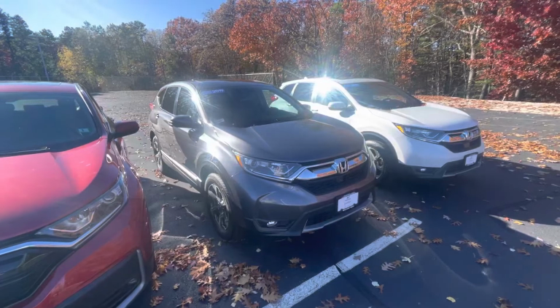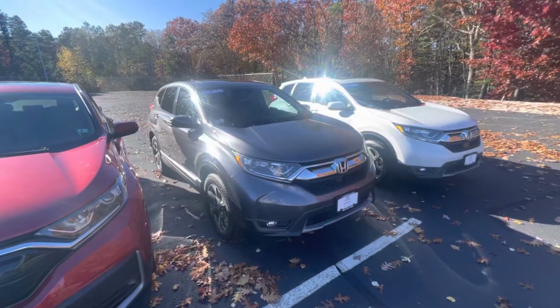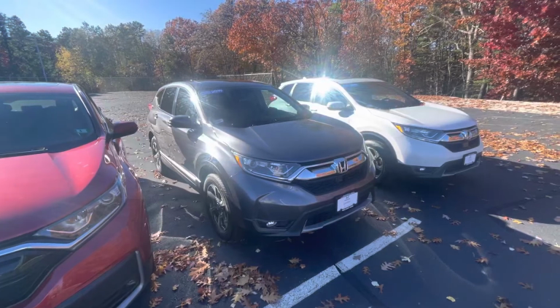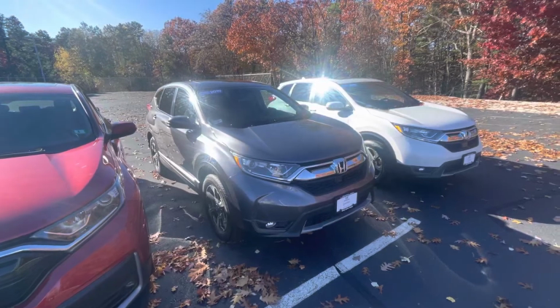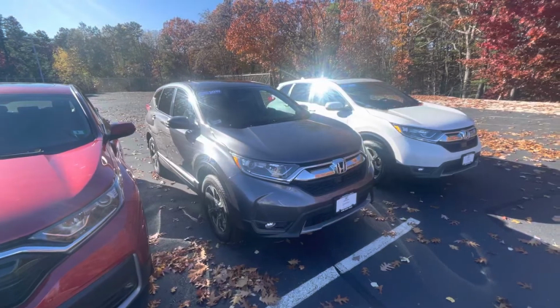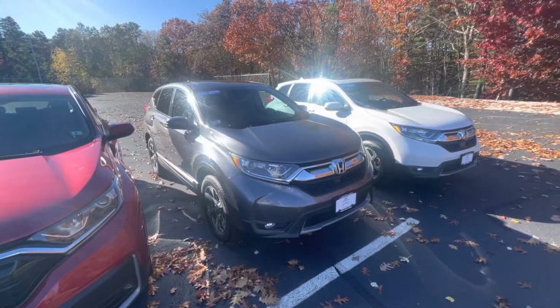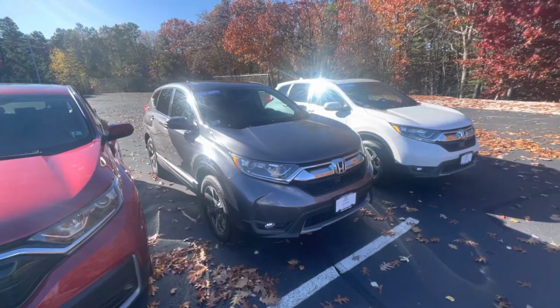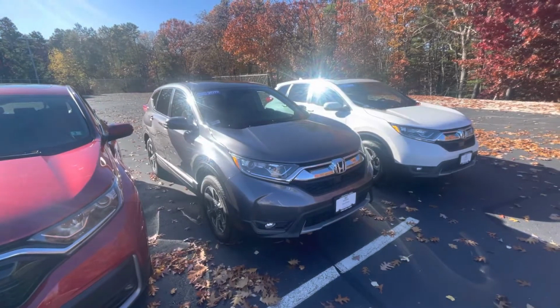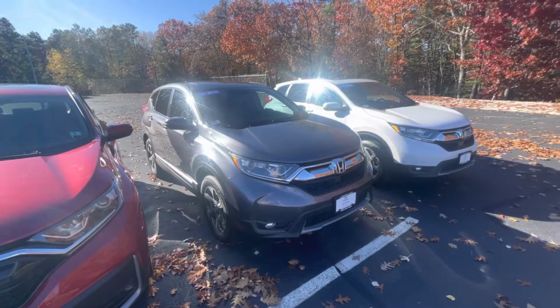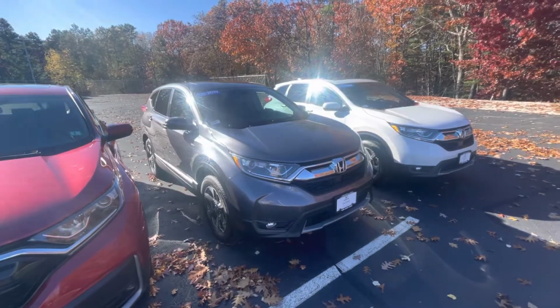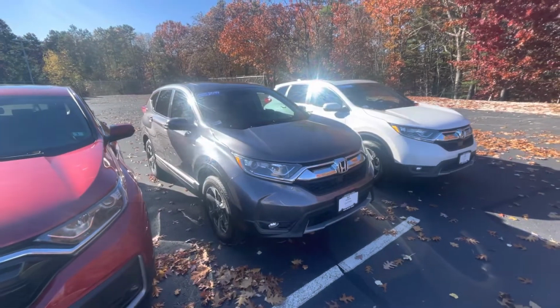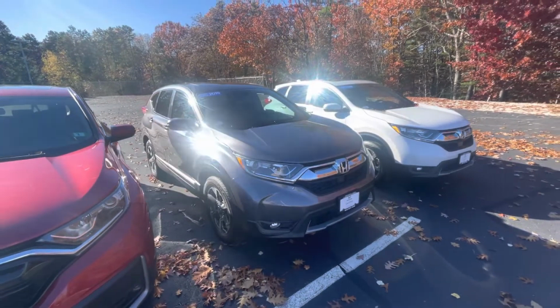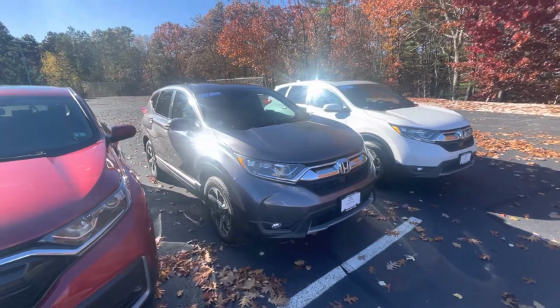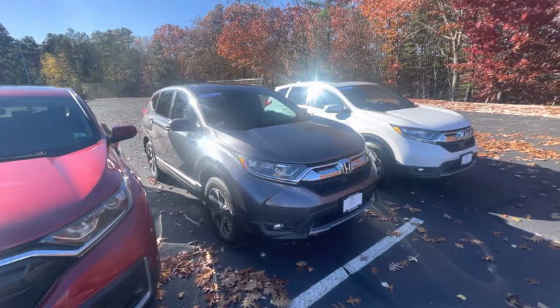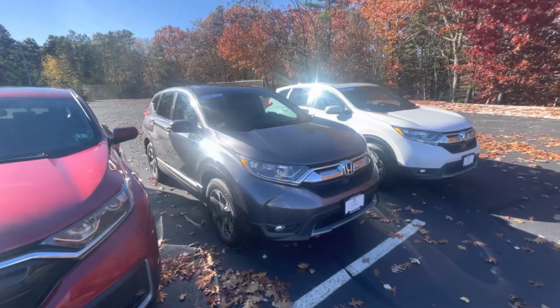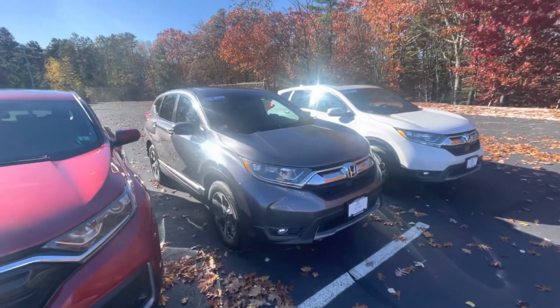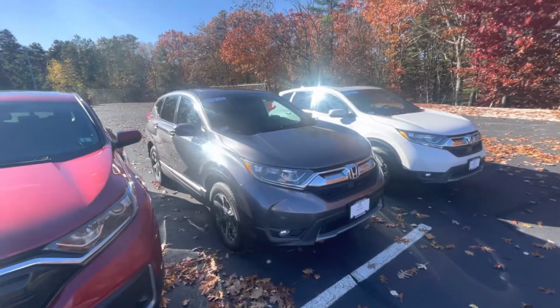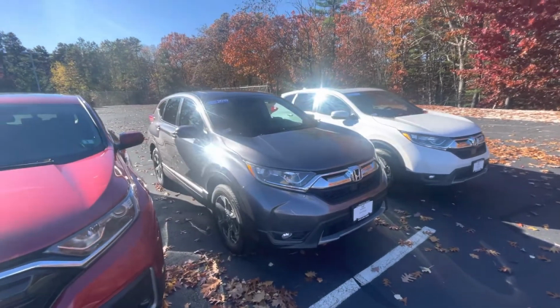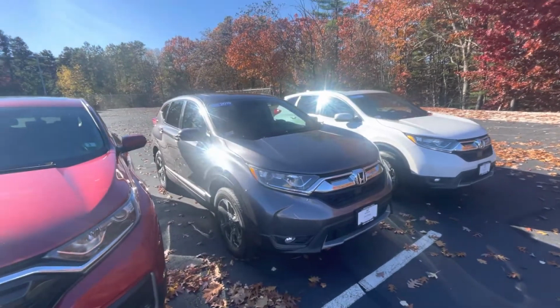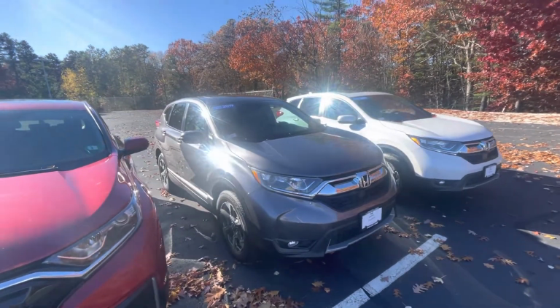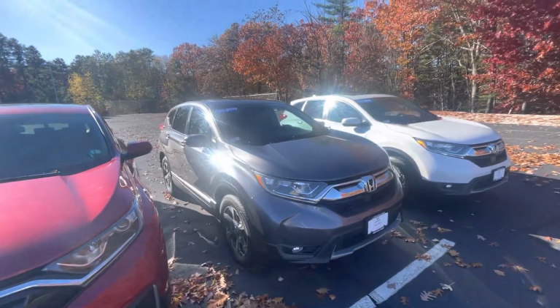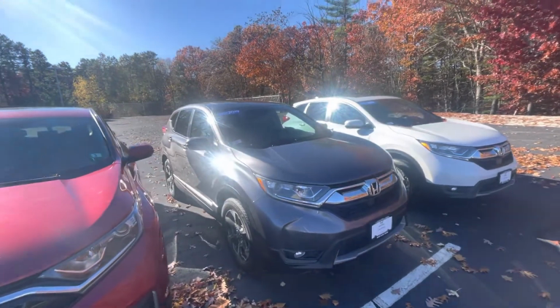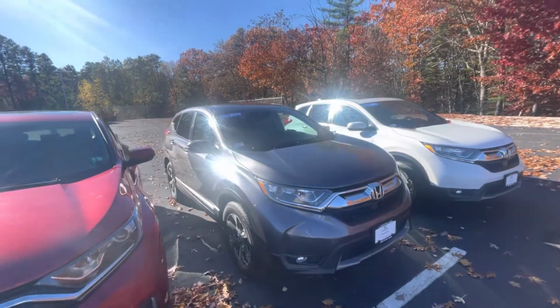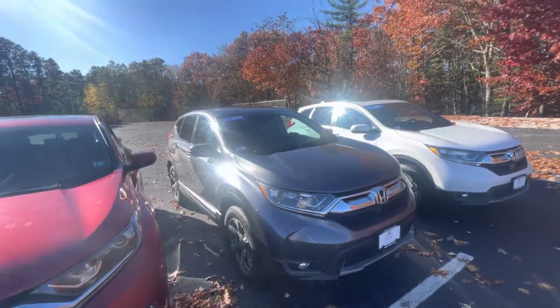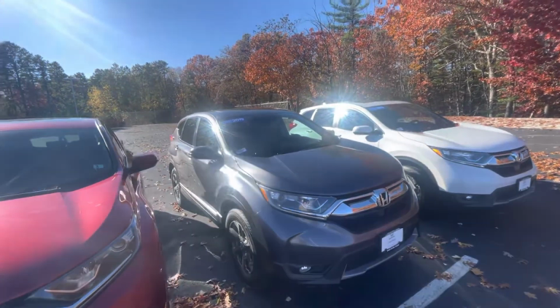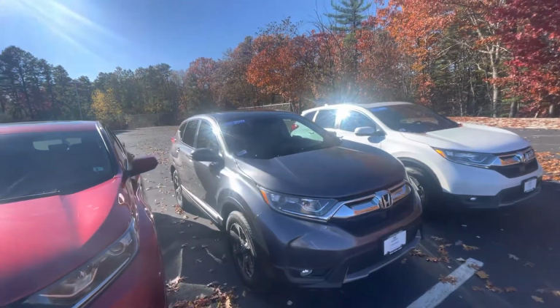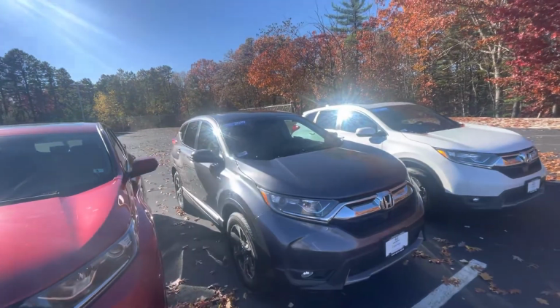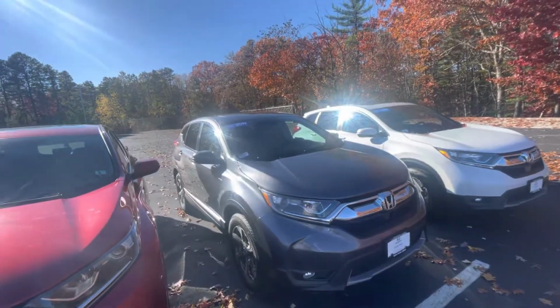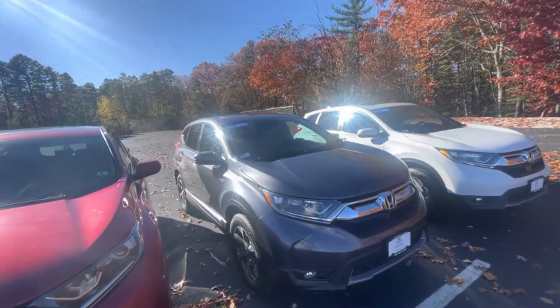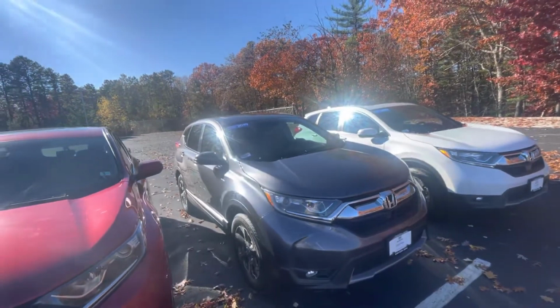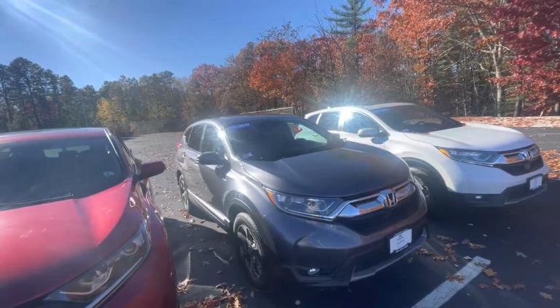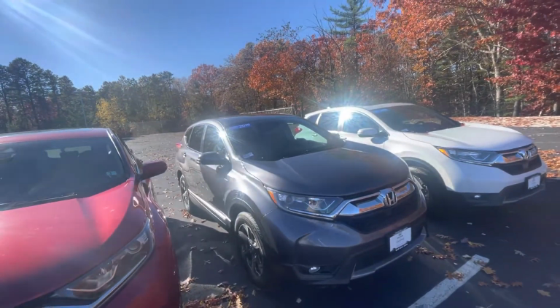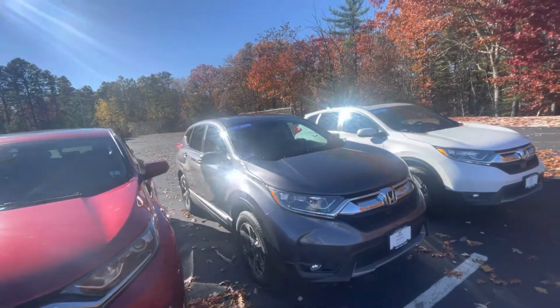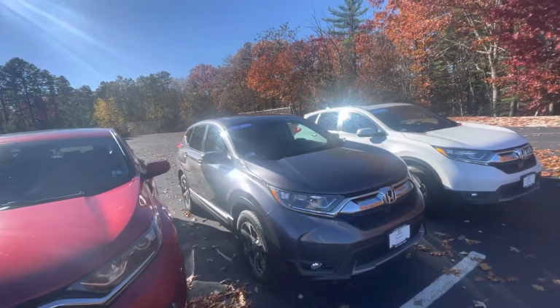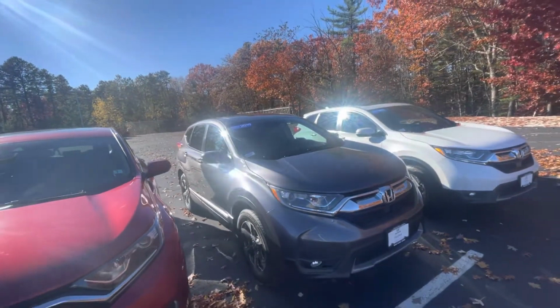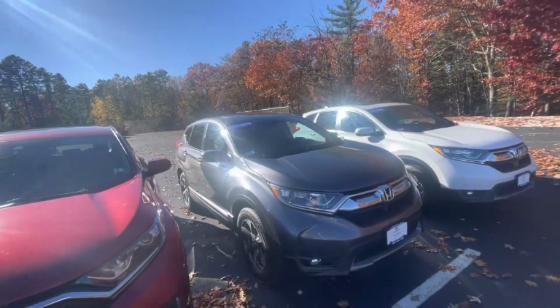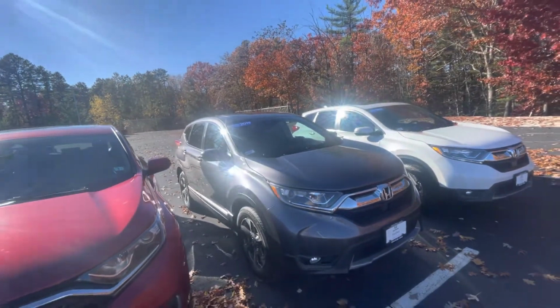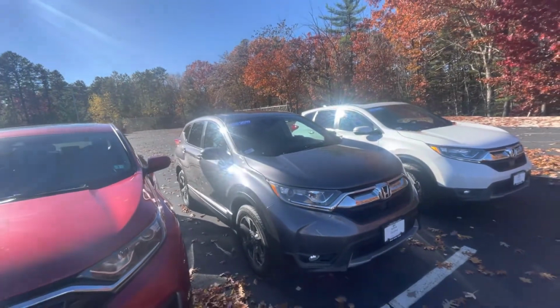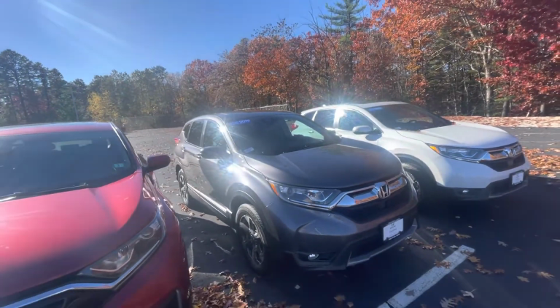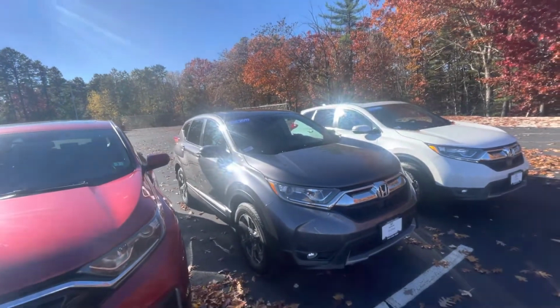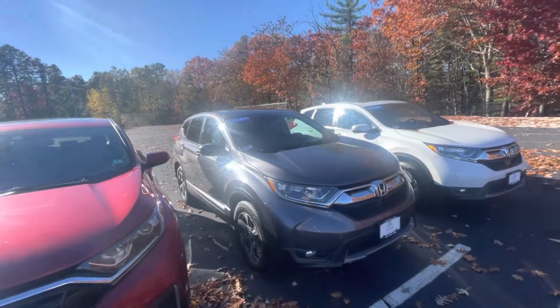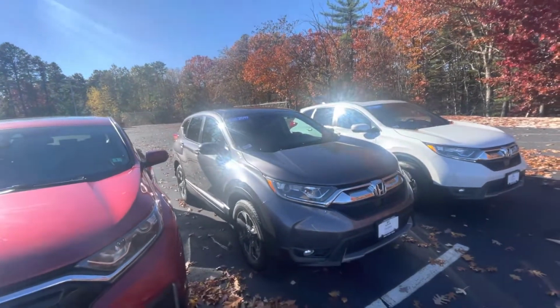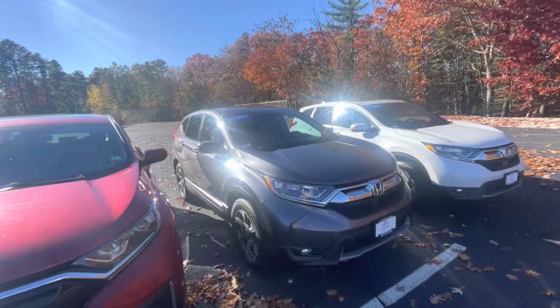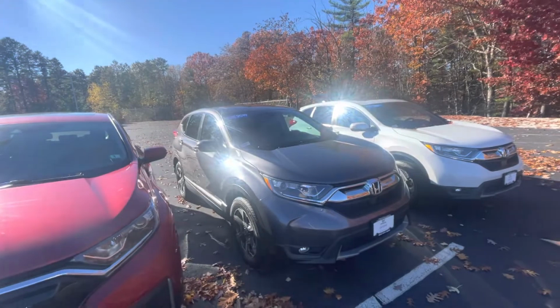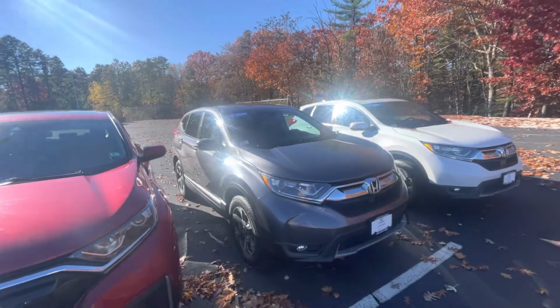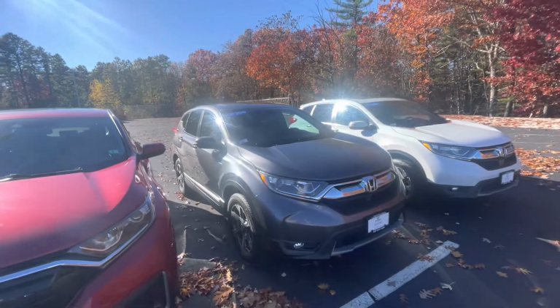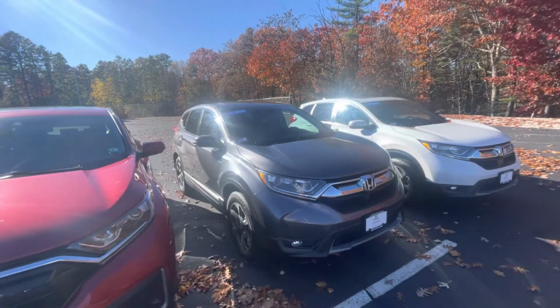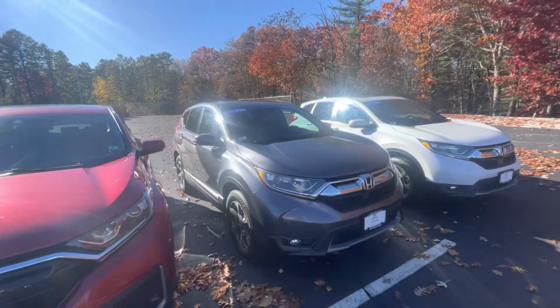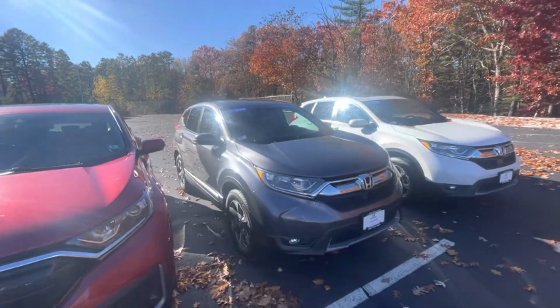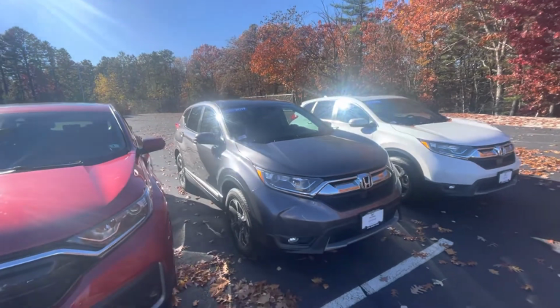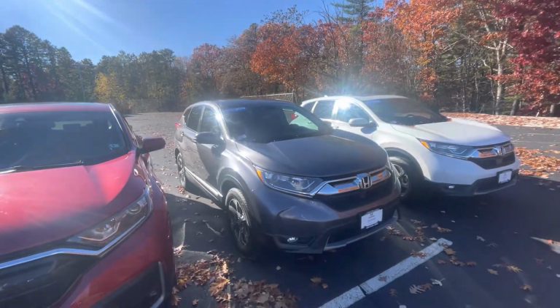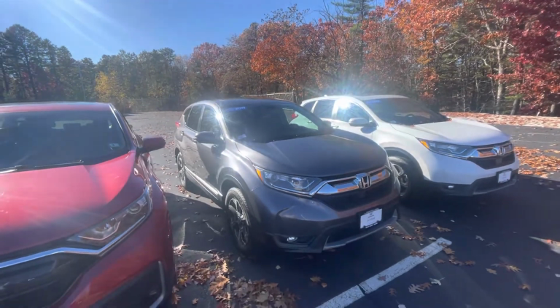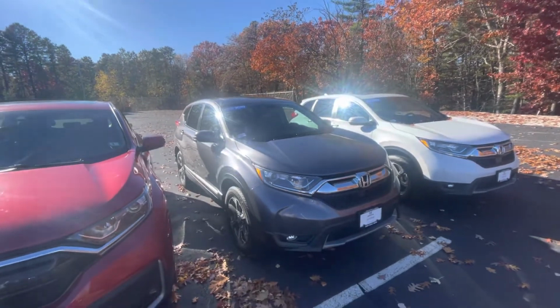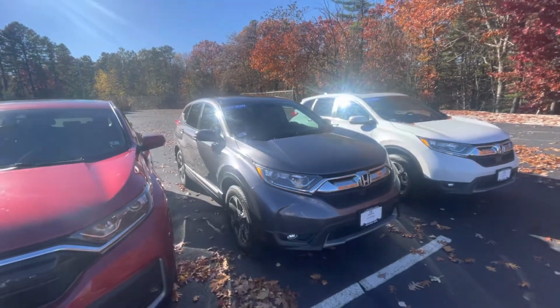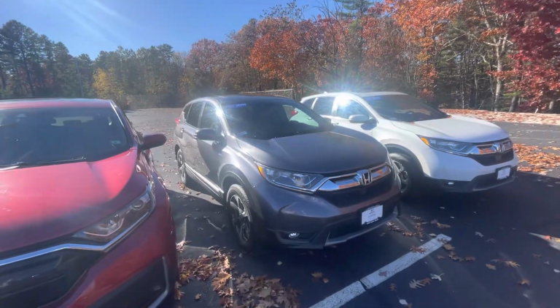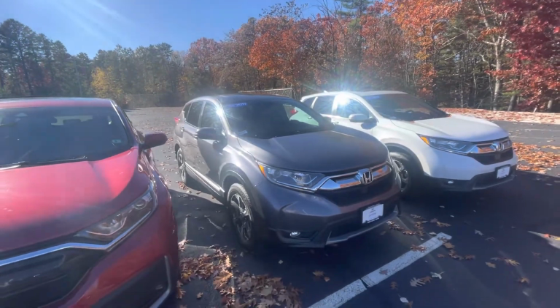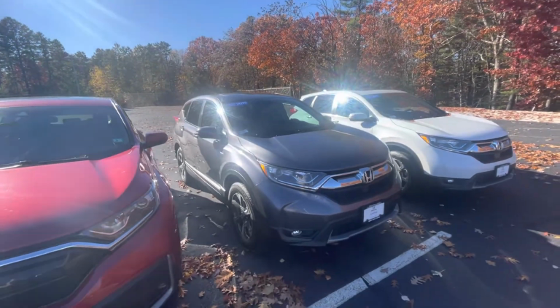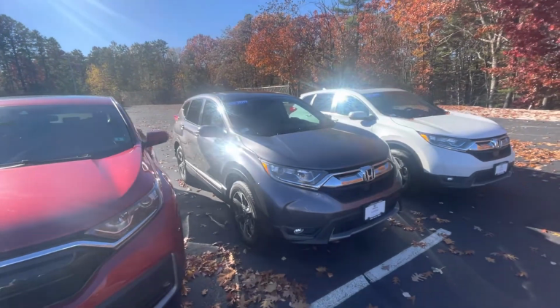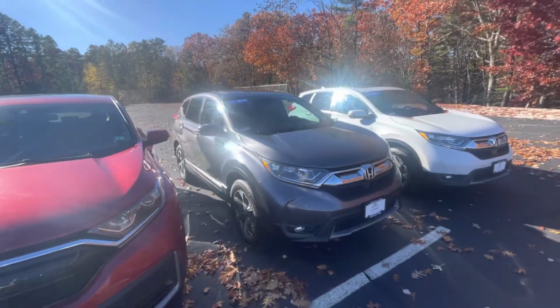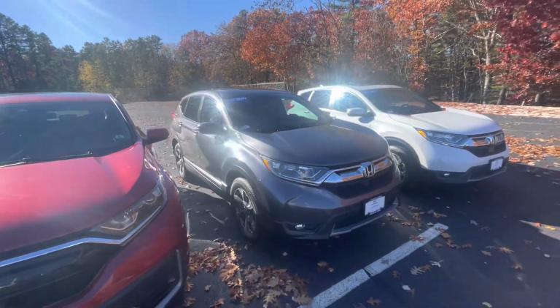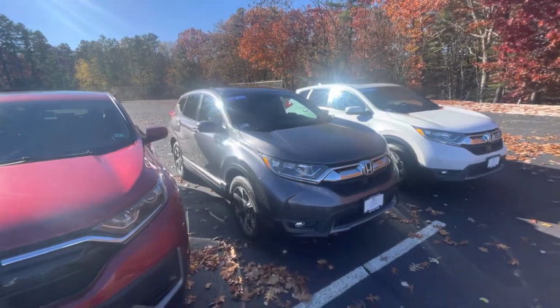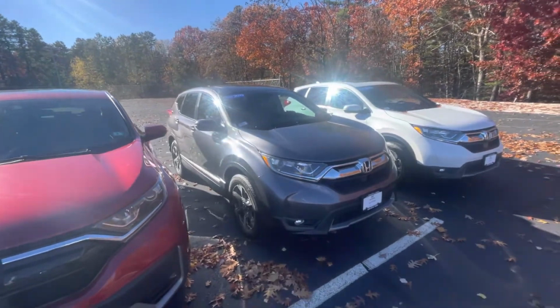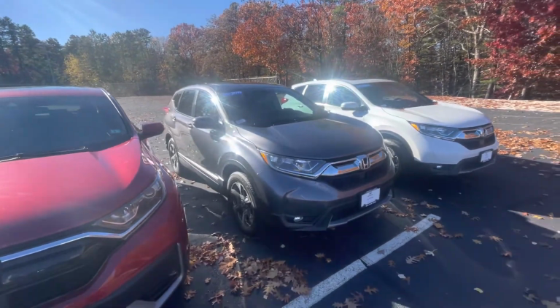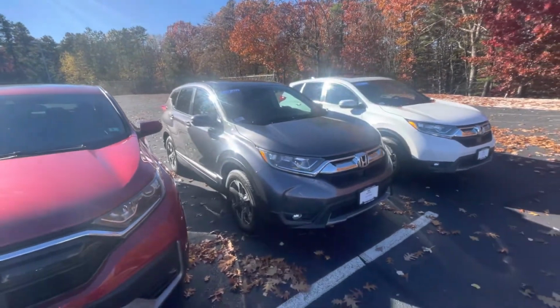Good afternoon, Kayla. This is Andrew with AutoFair Honda. I wanted to show you a preview of your certified 2019 CR-V EX.